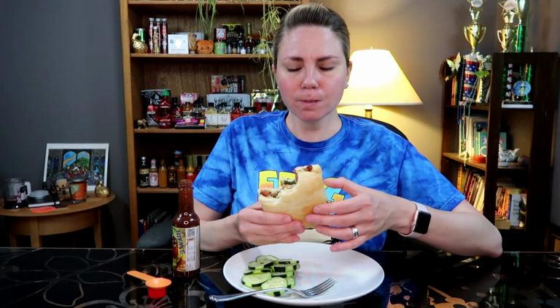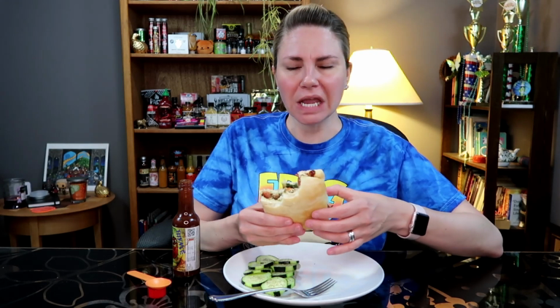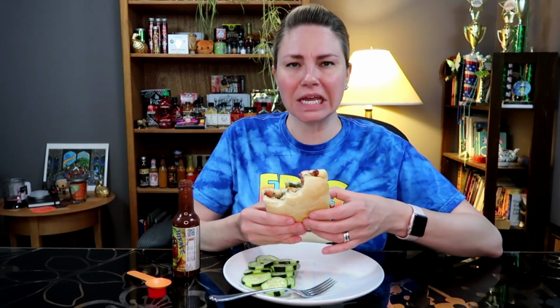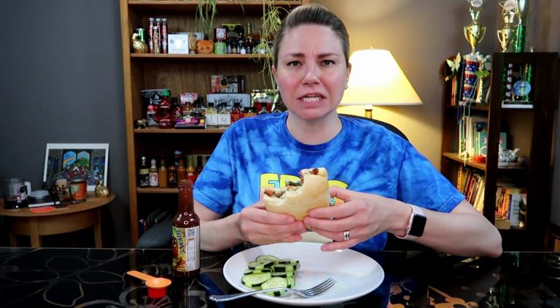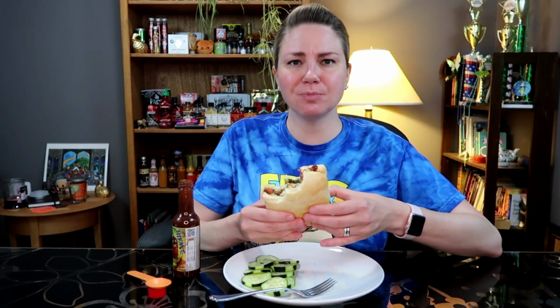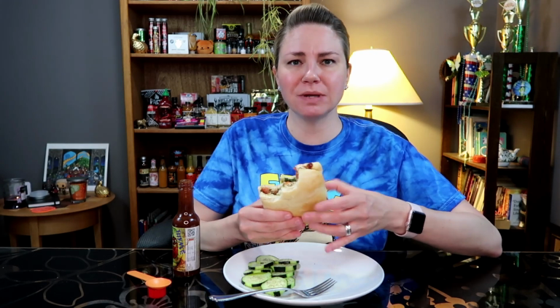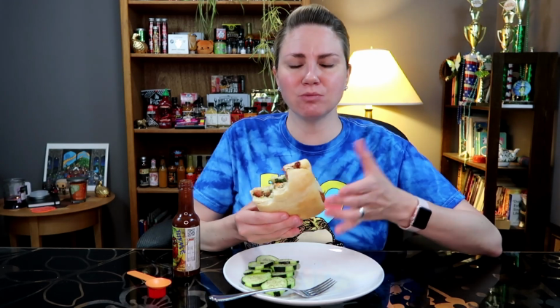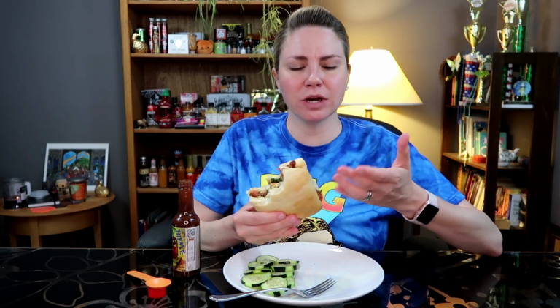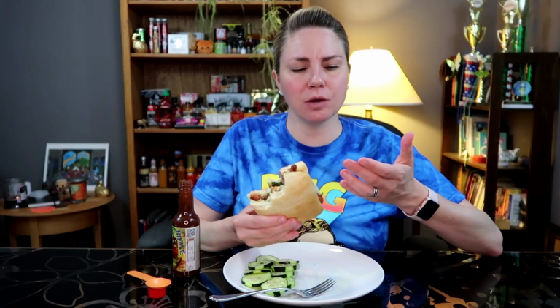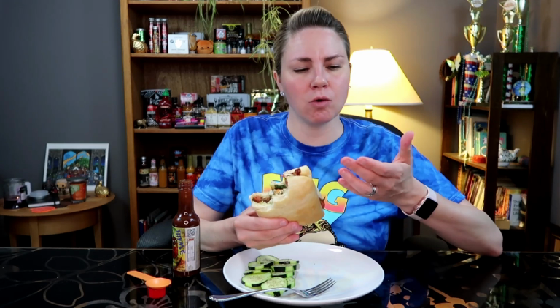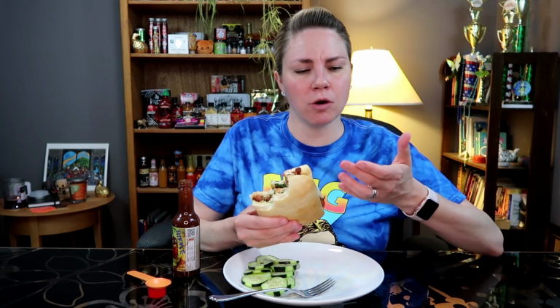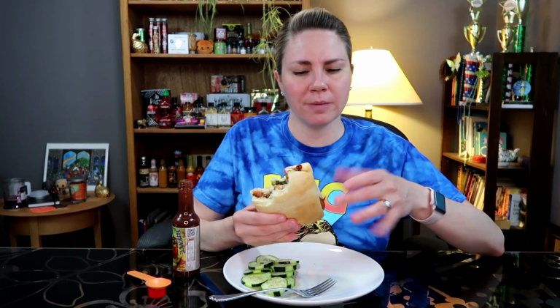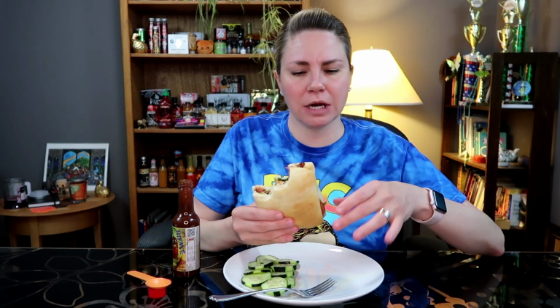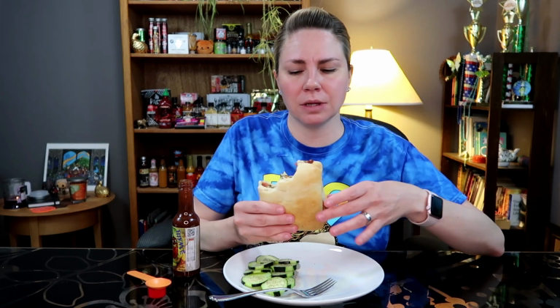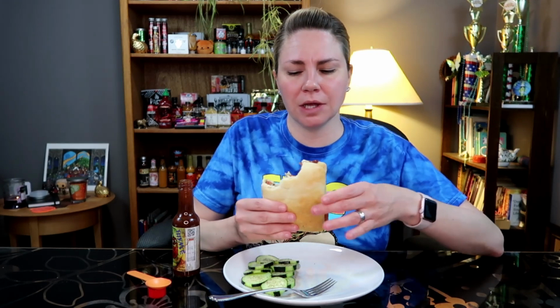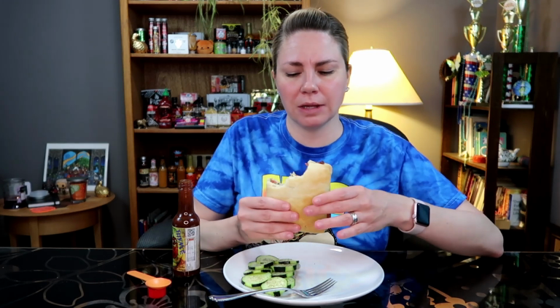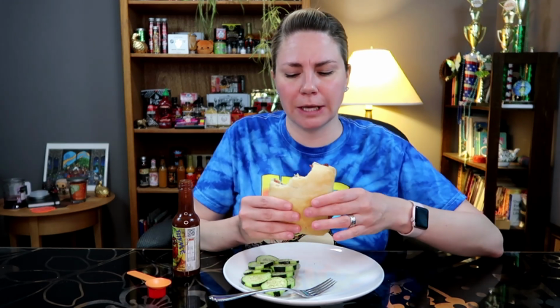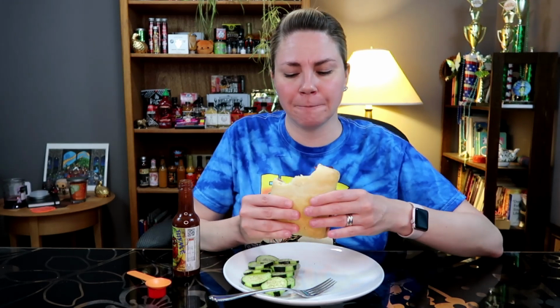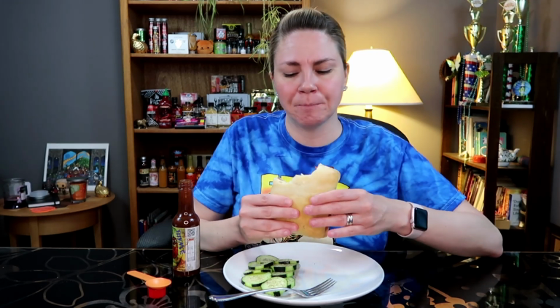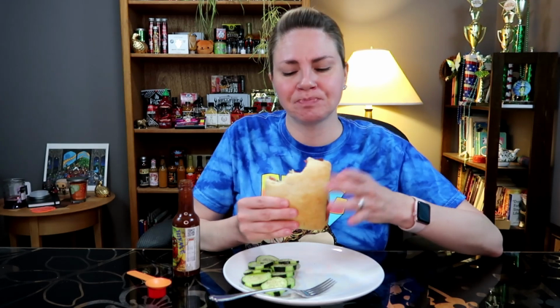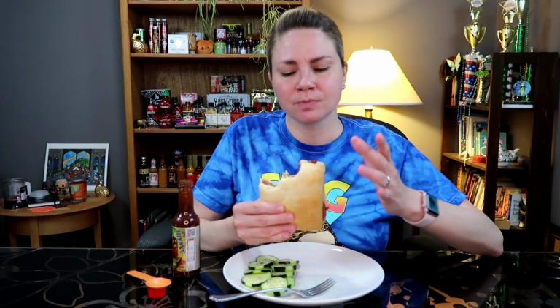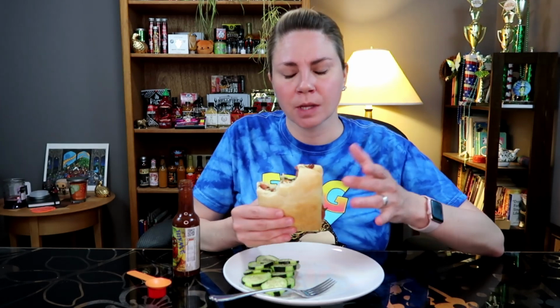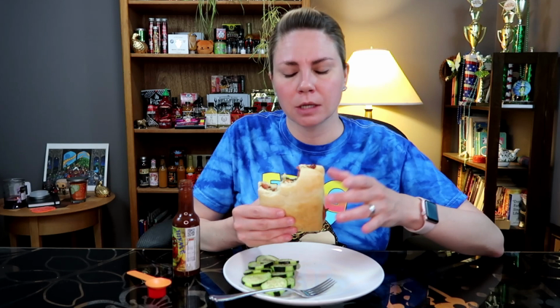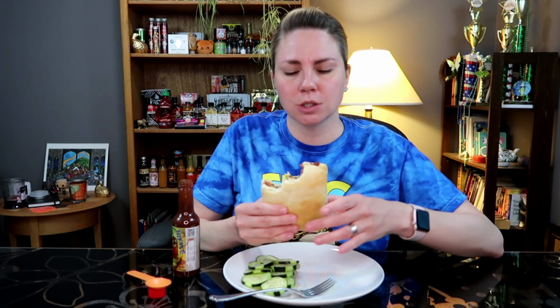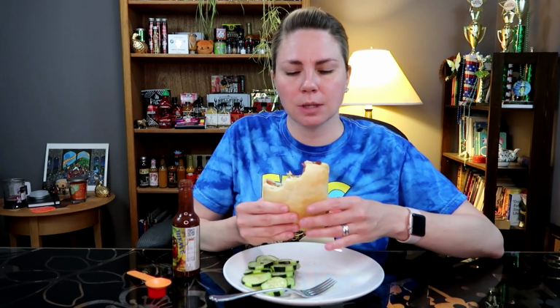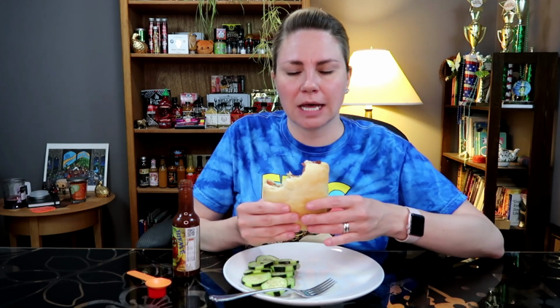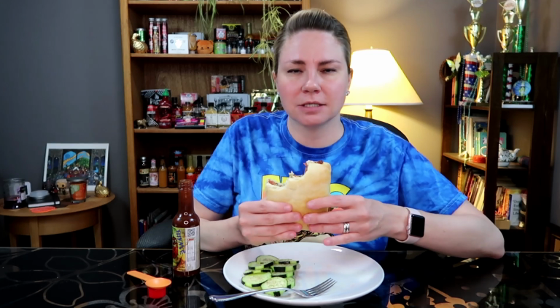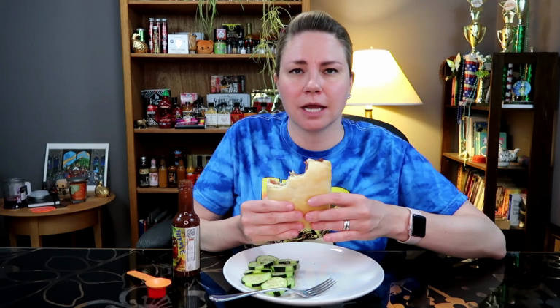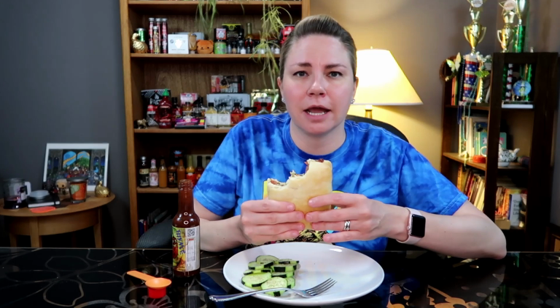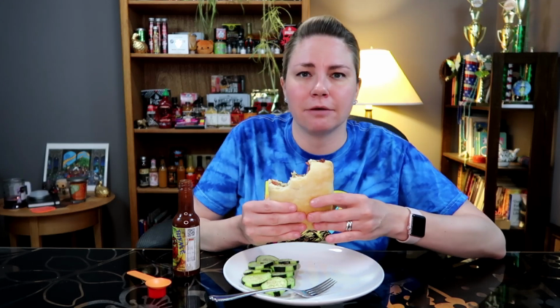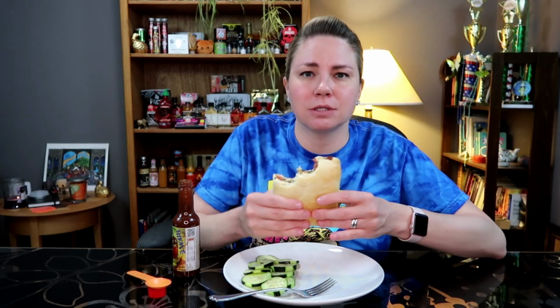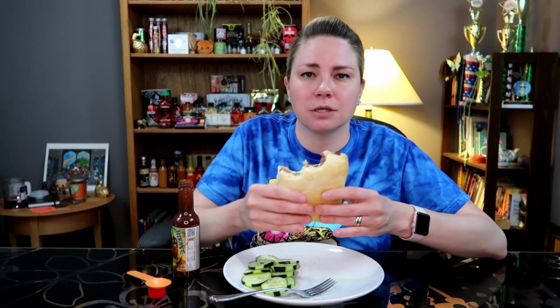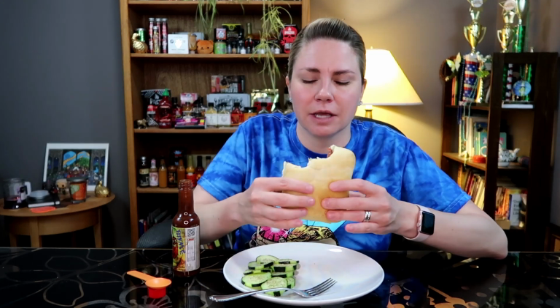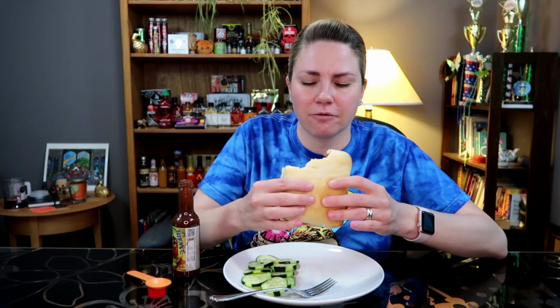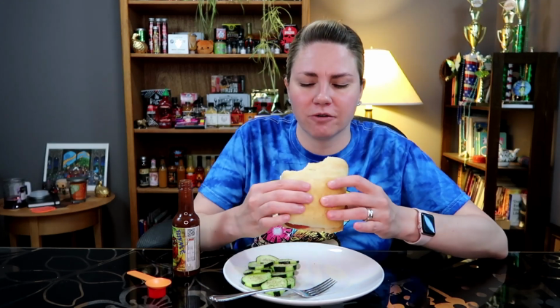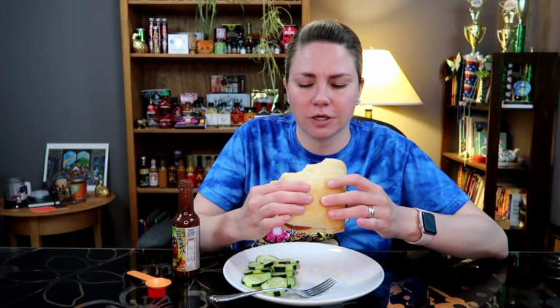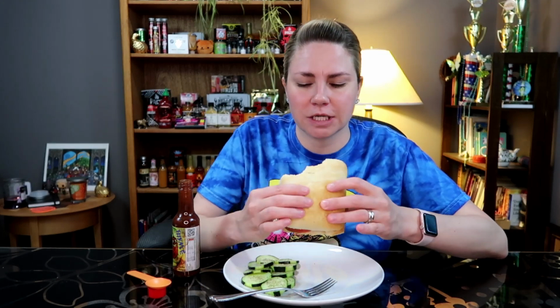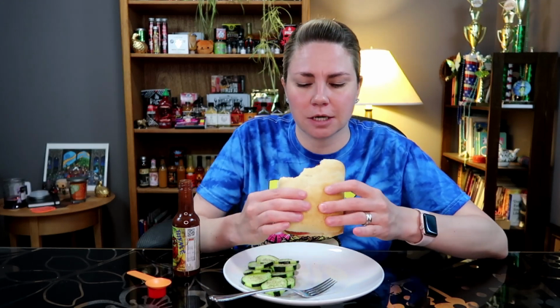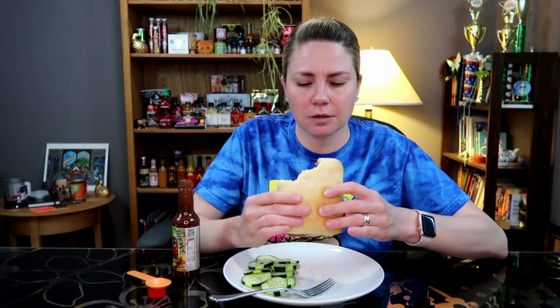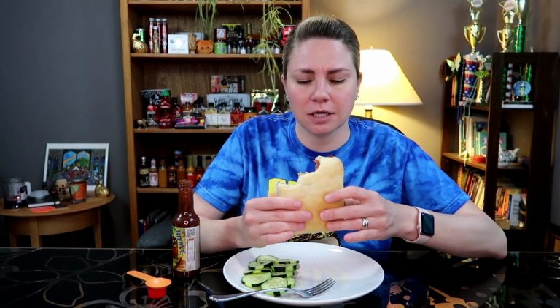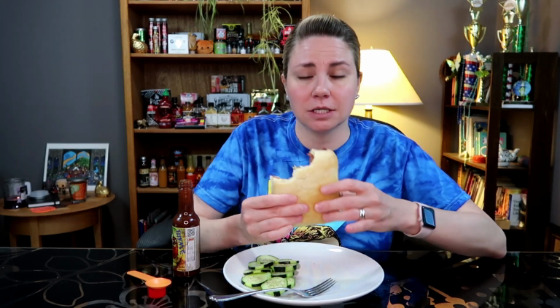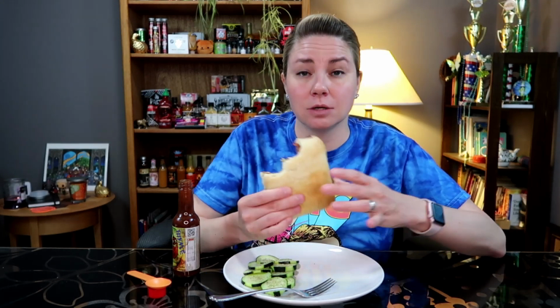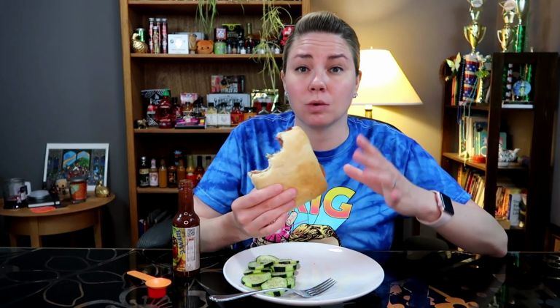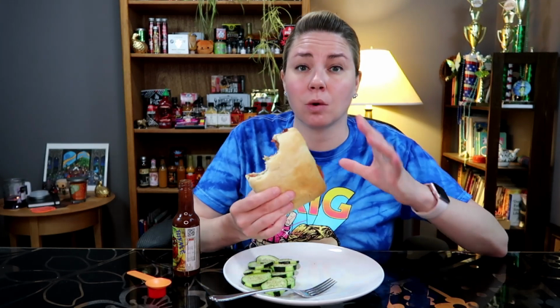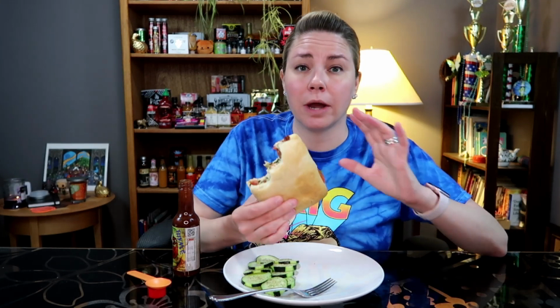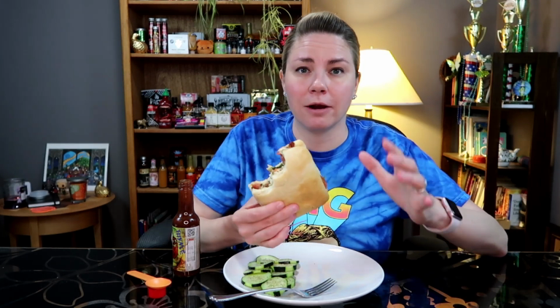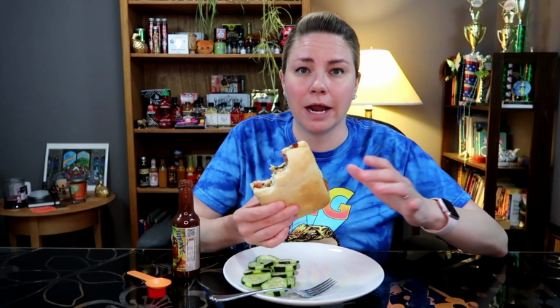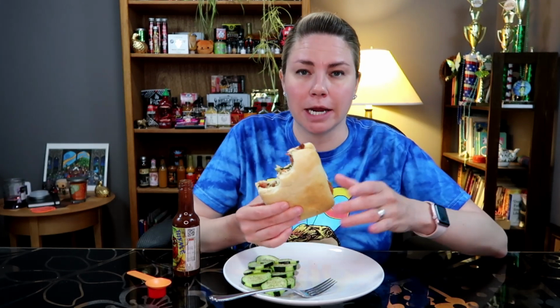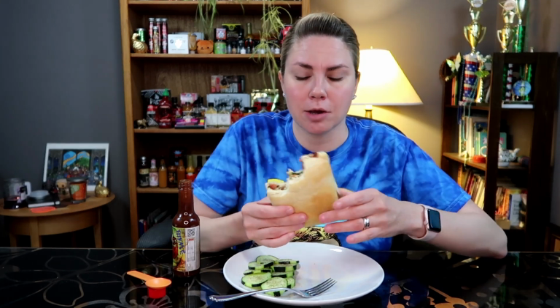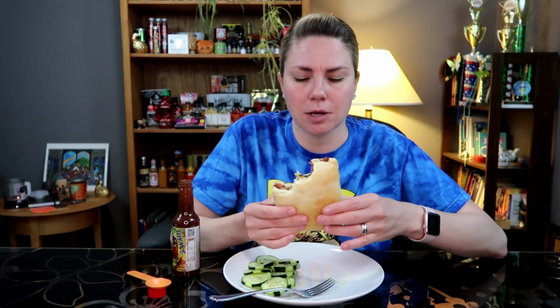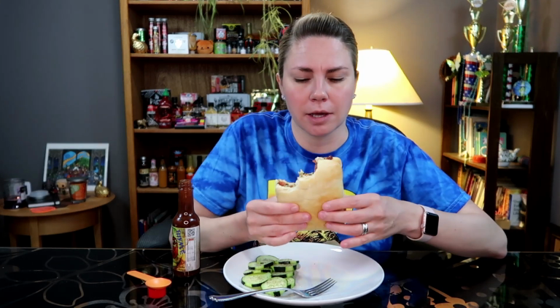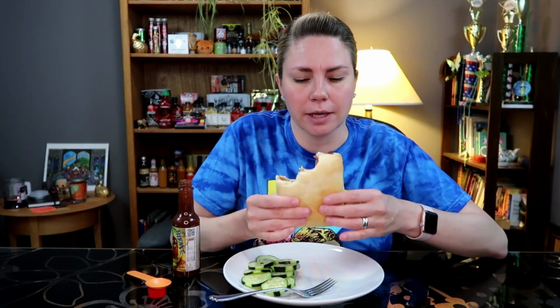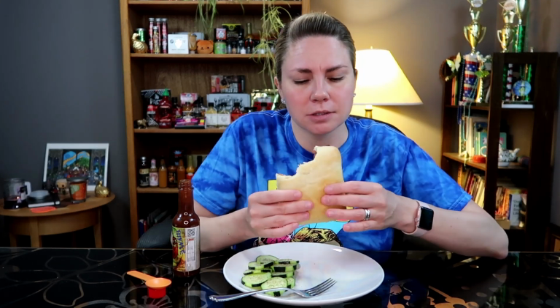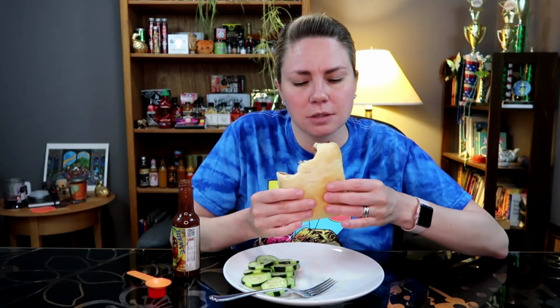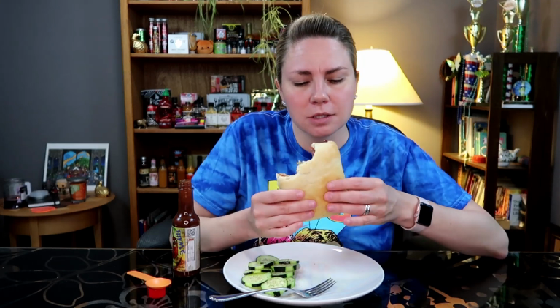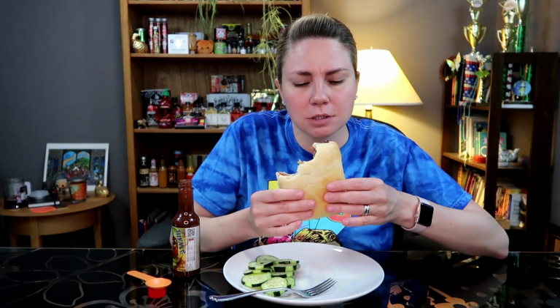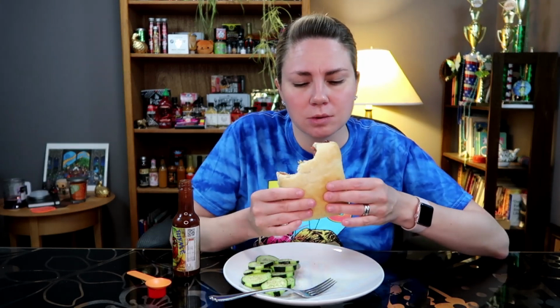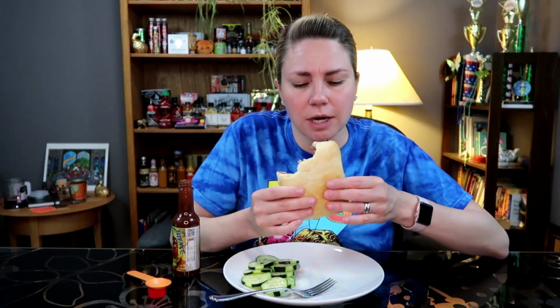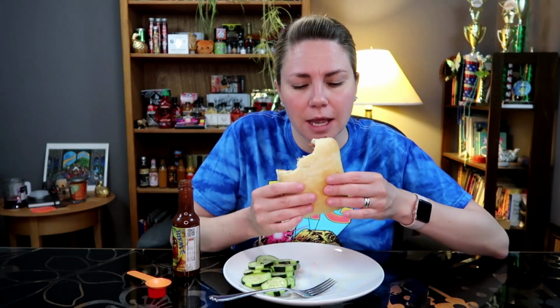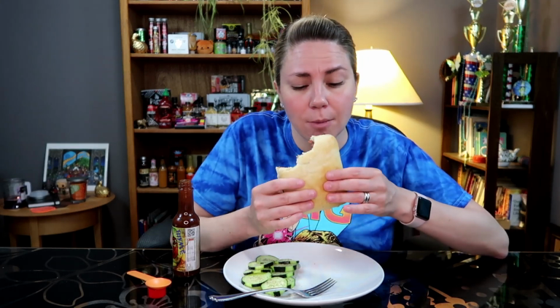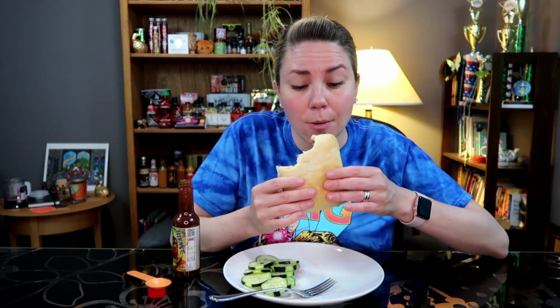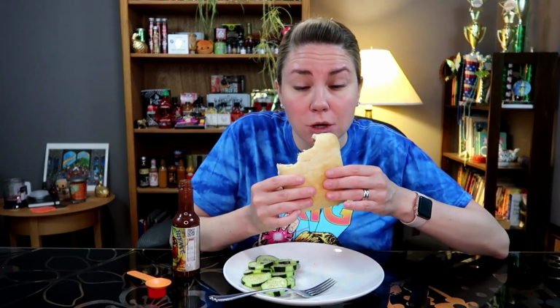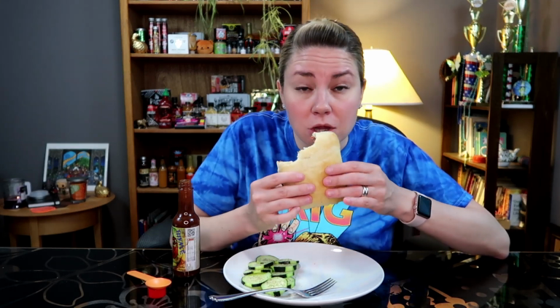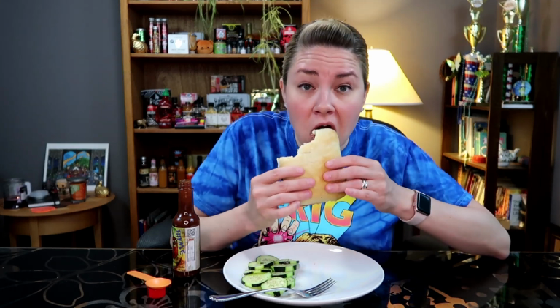It's been pretty warm here lately, so last night I was looking for a dinner that didn't require any cooking — so this is what I came up with.